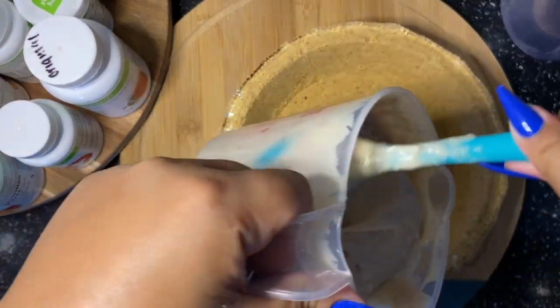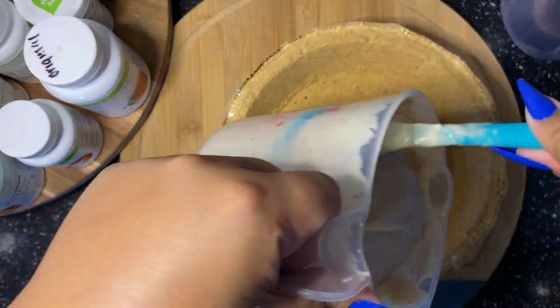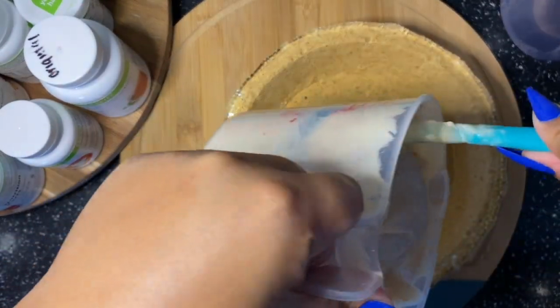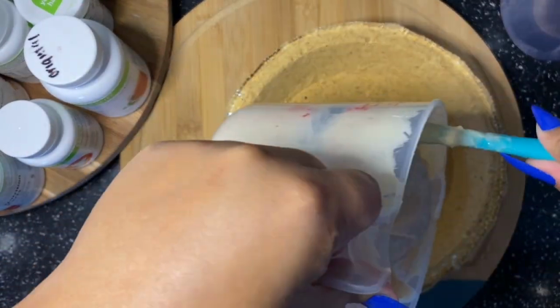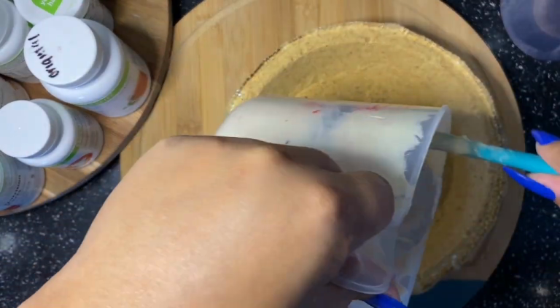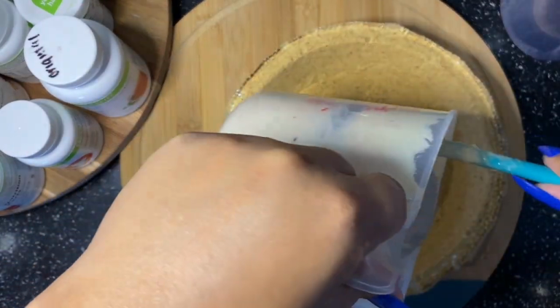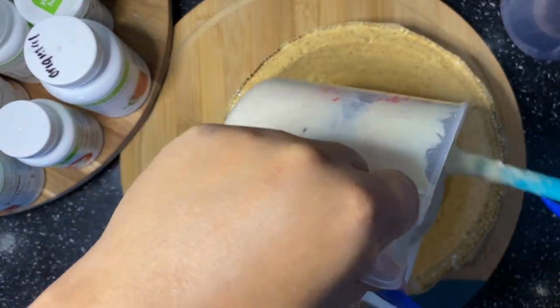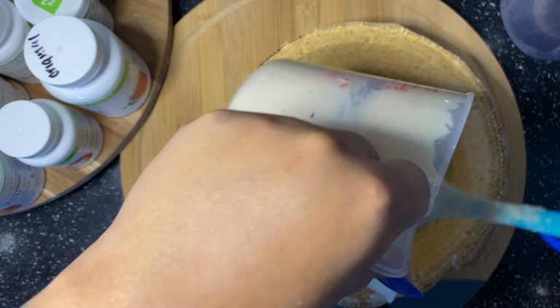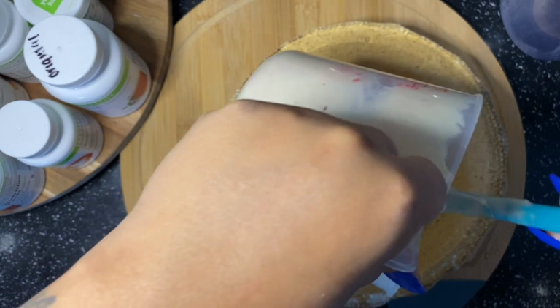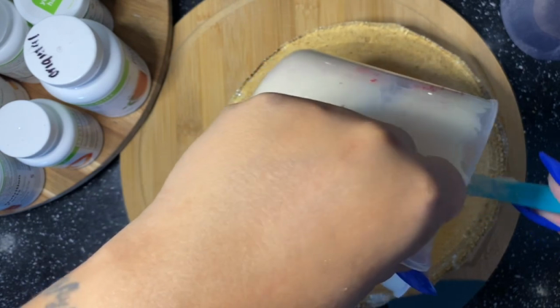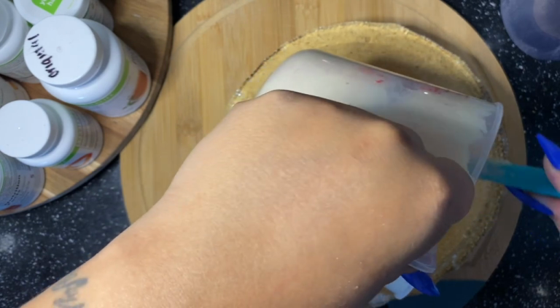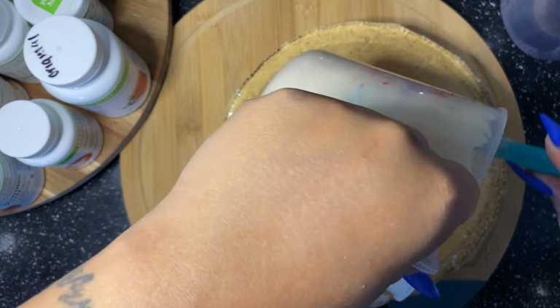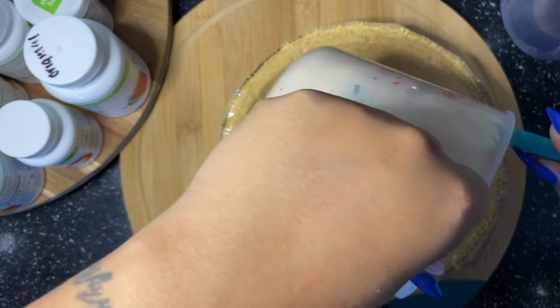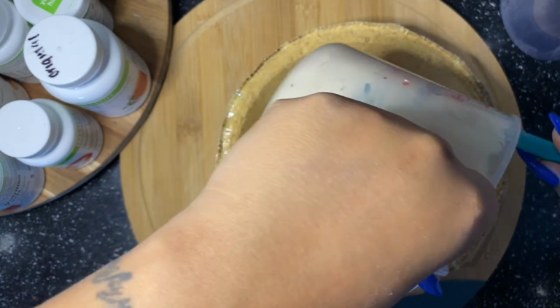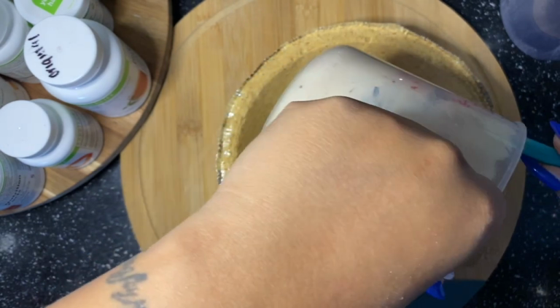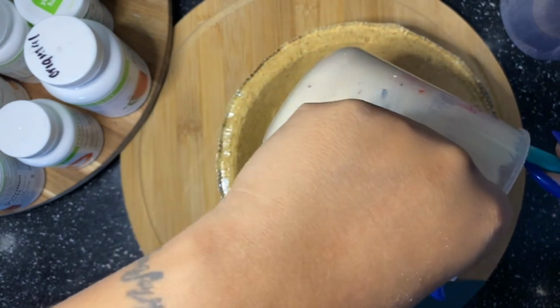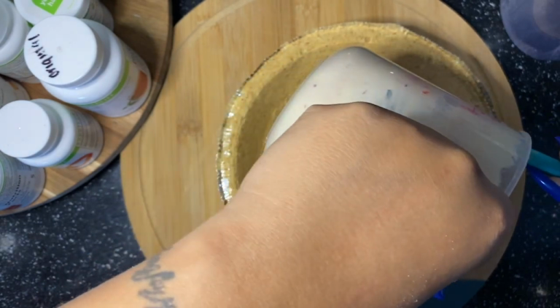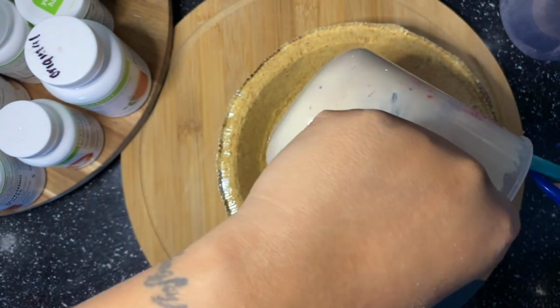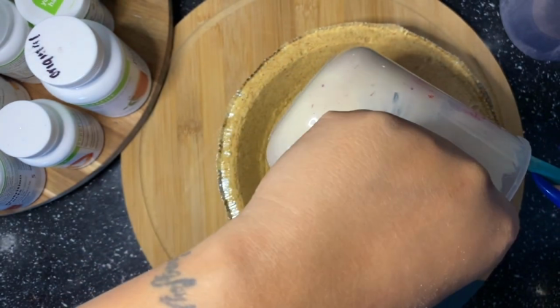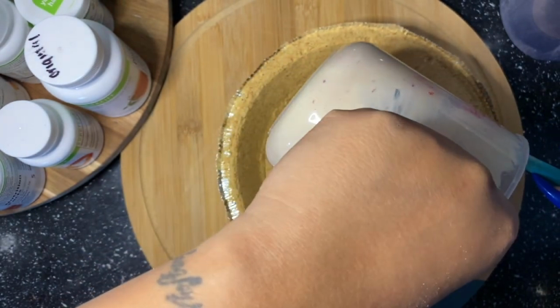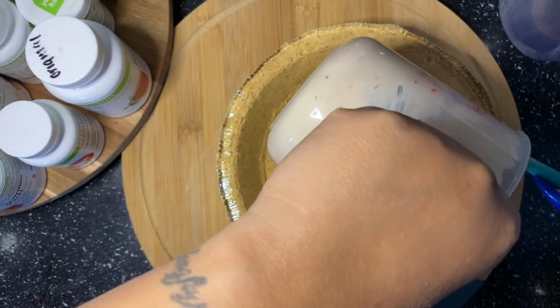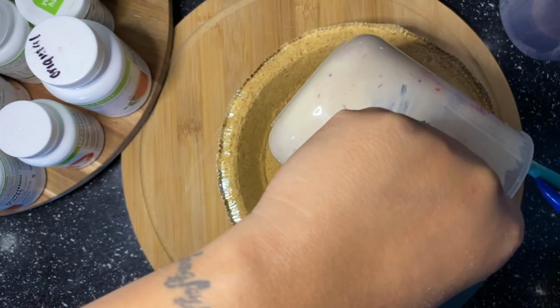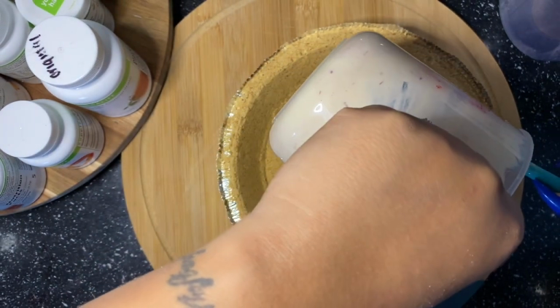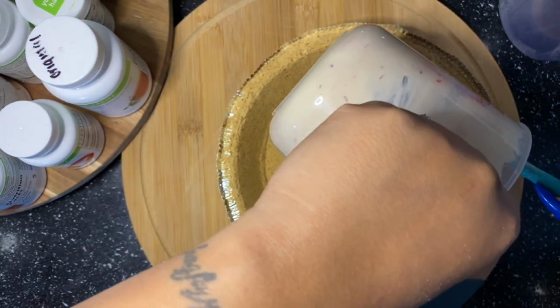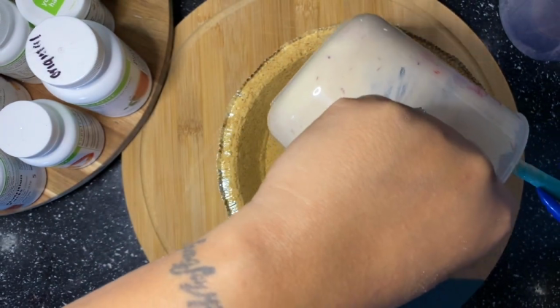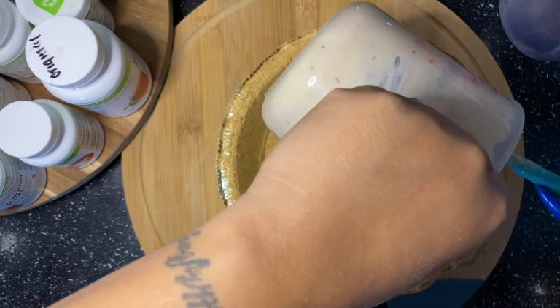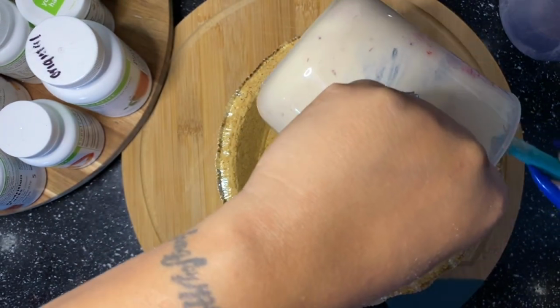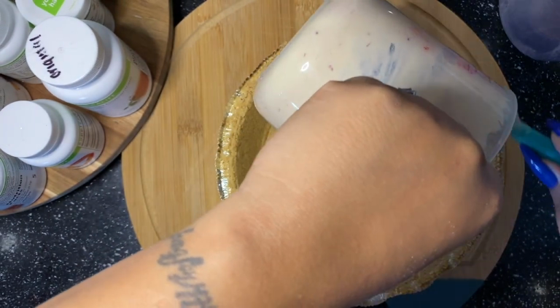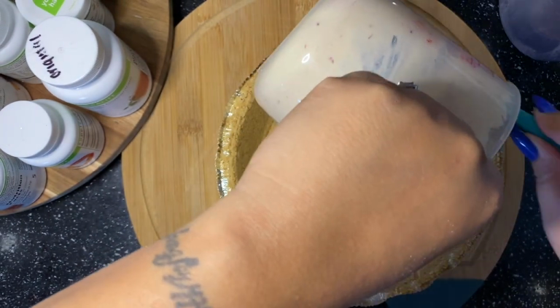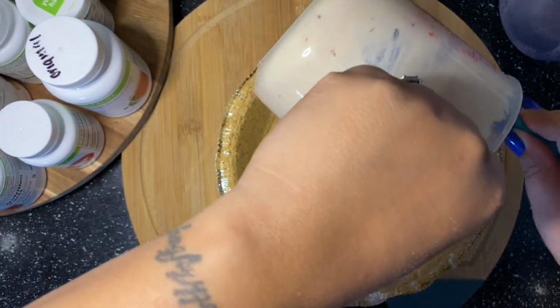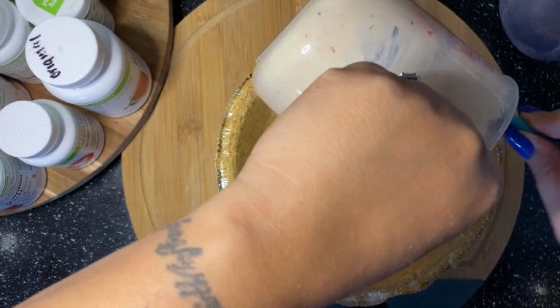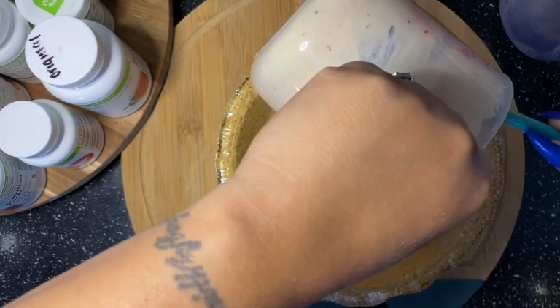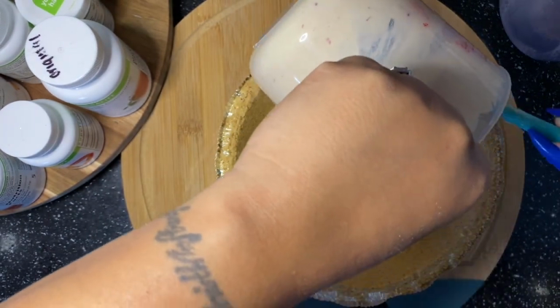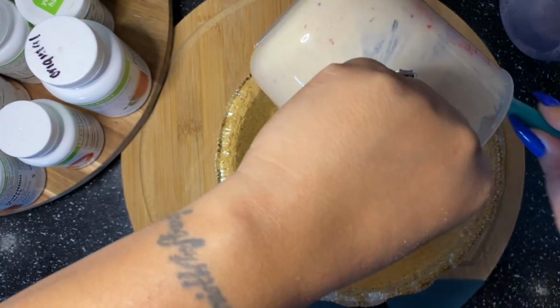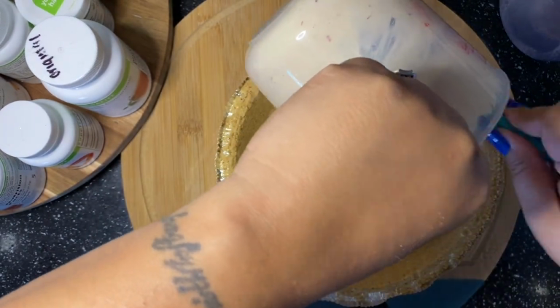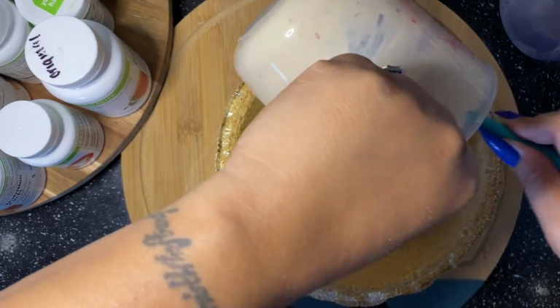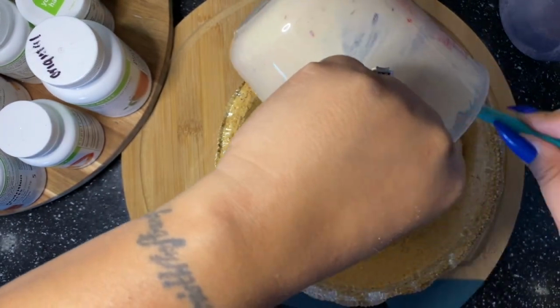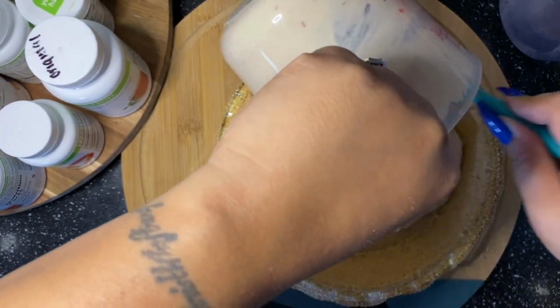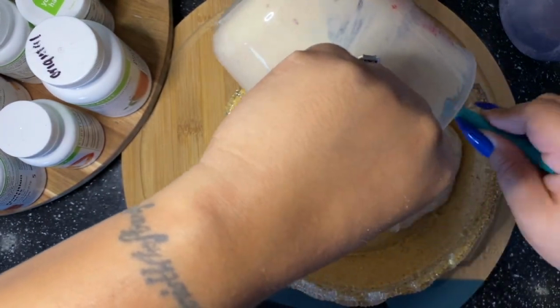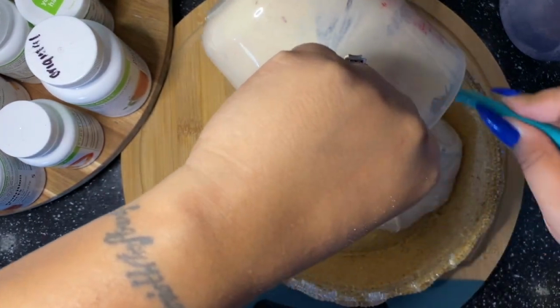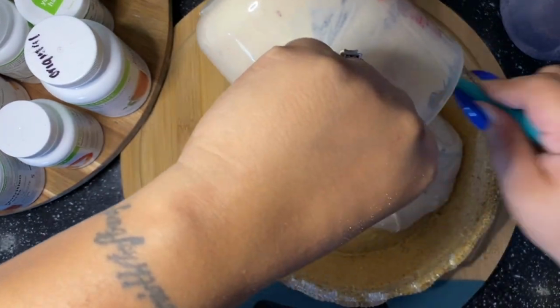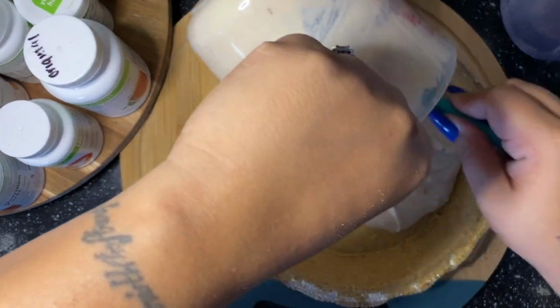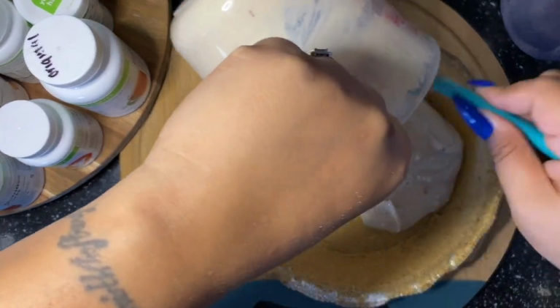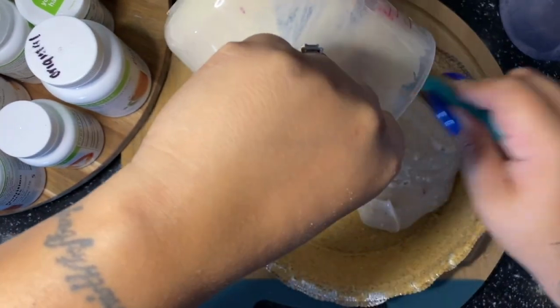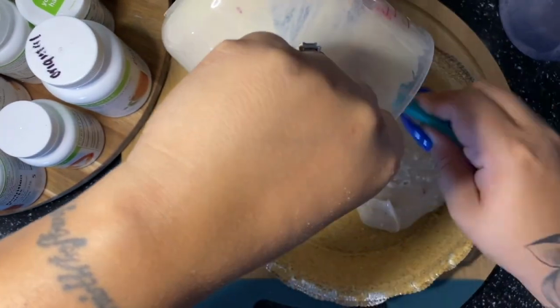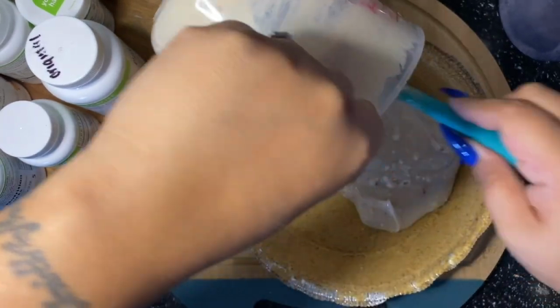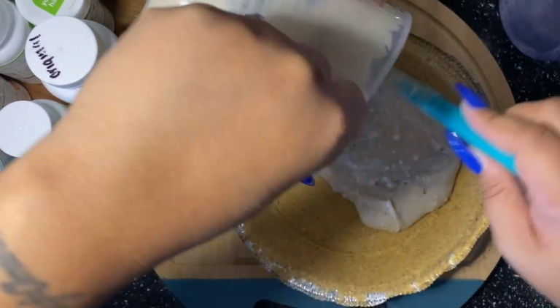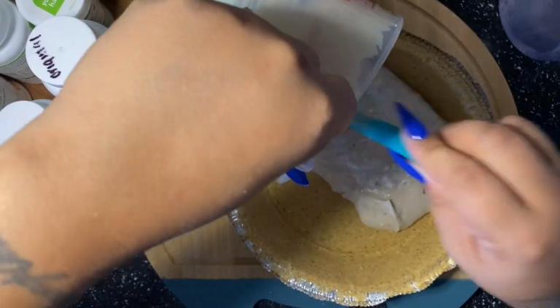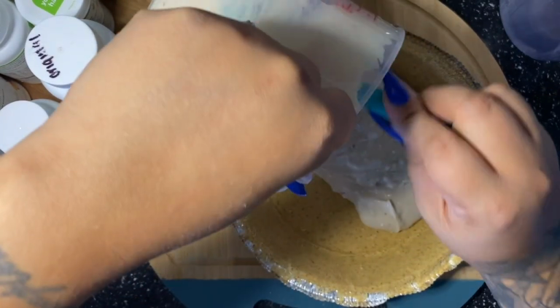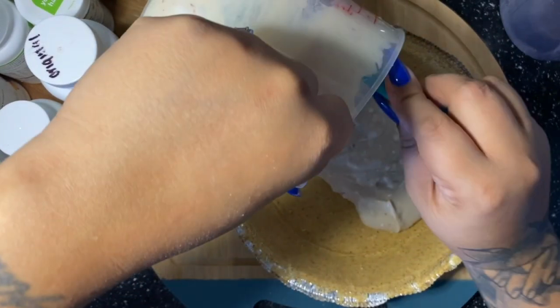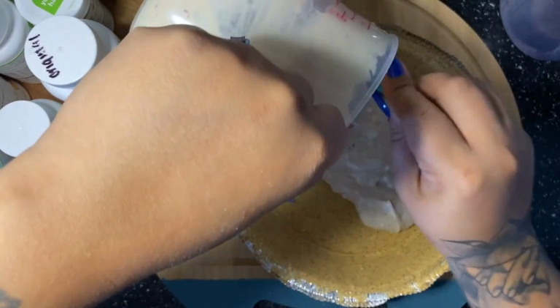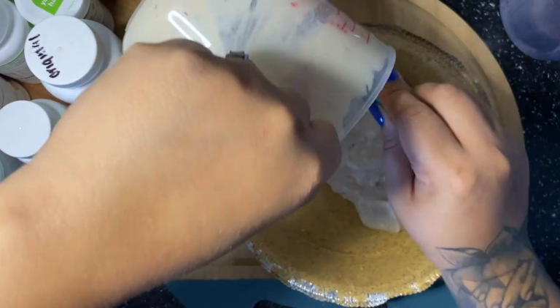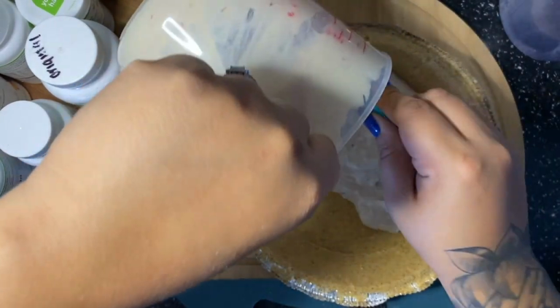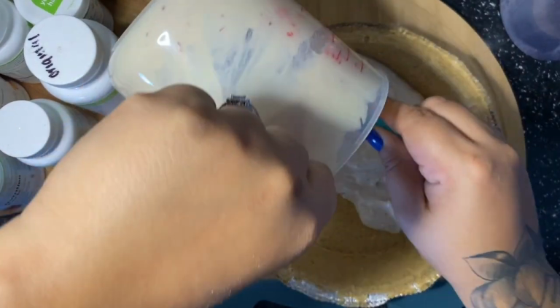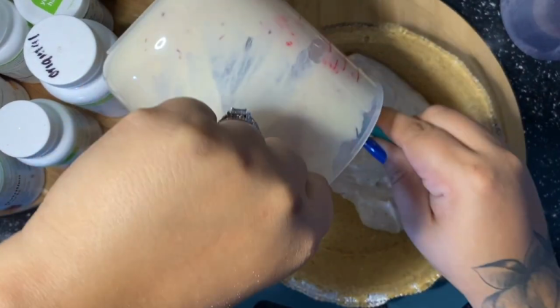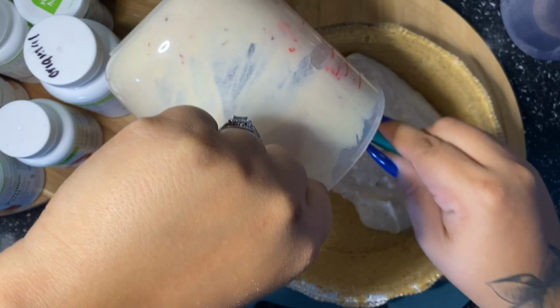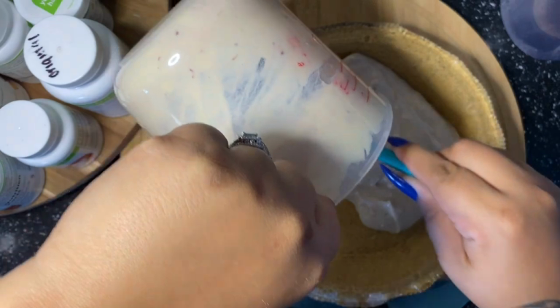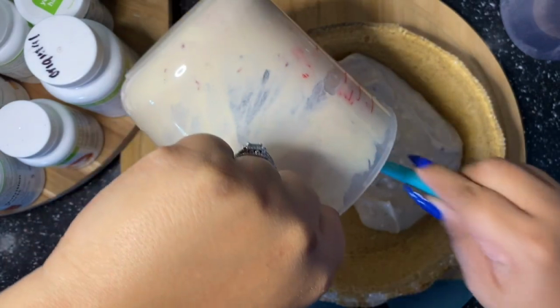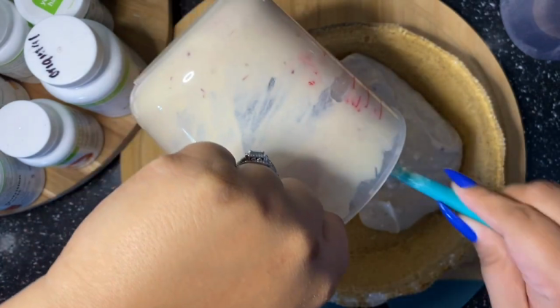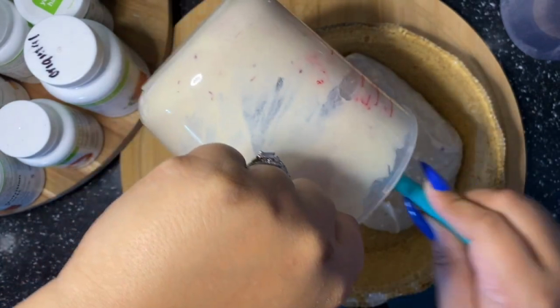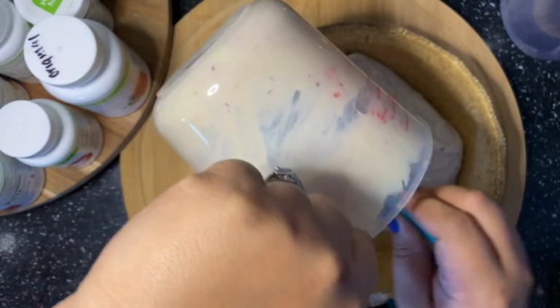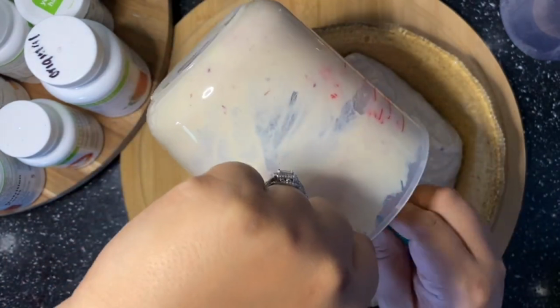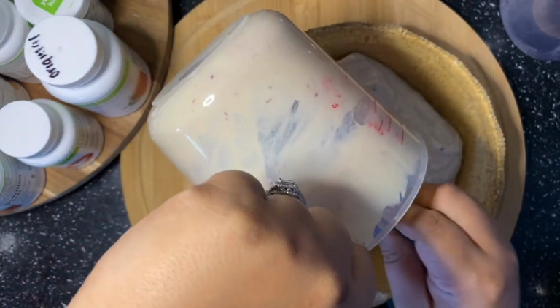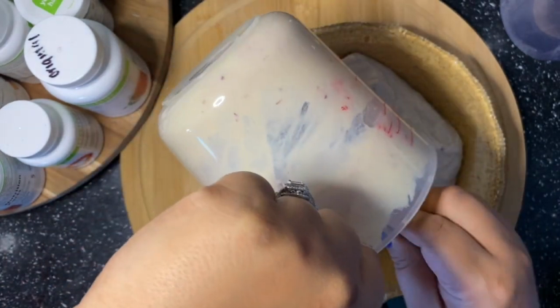With that, I'm just going to go ahead and dump all of my ingredients from the bowl into the pie crust.